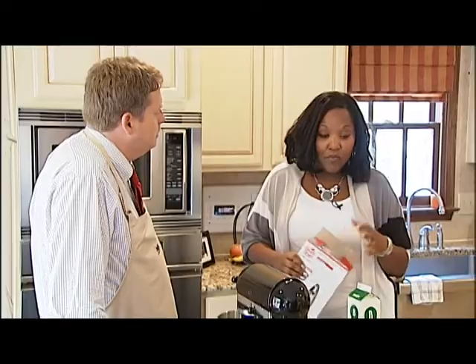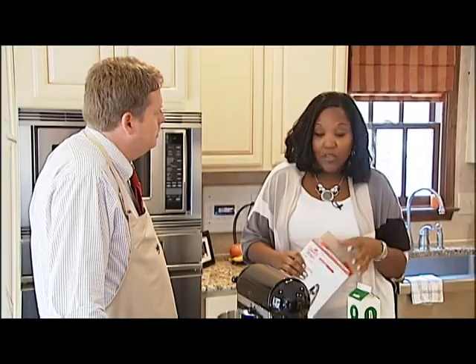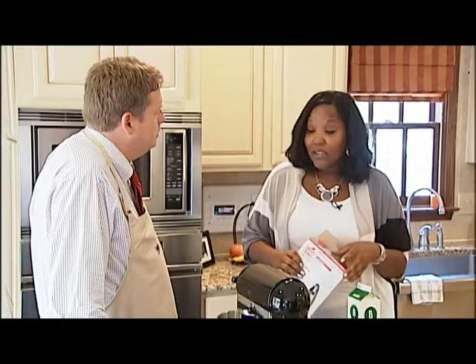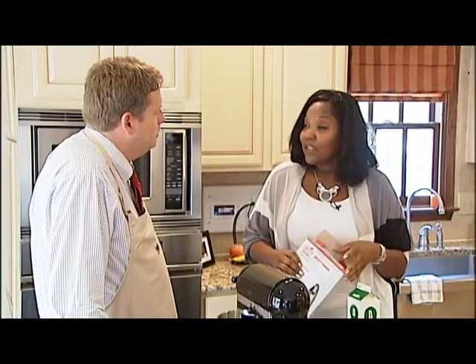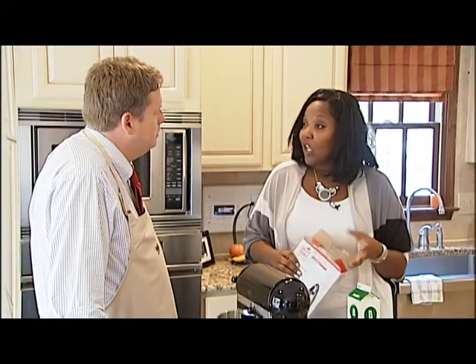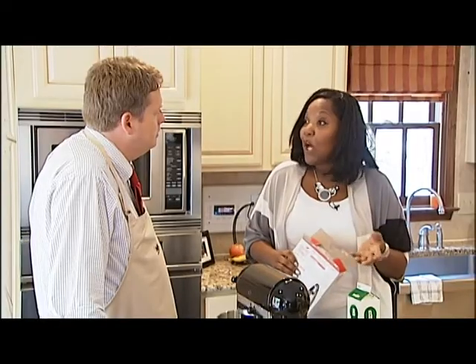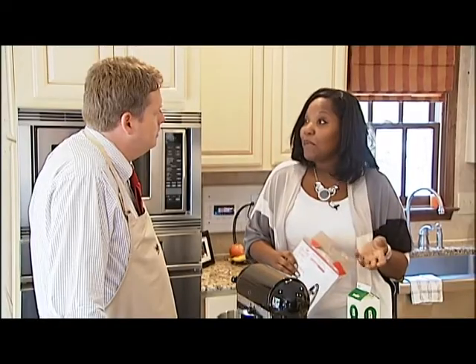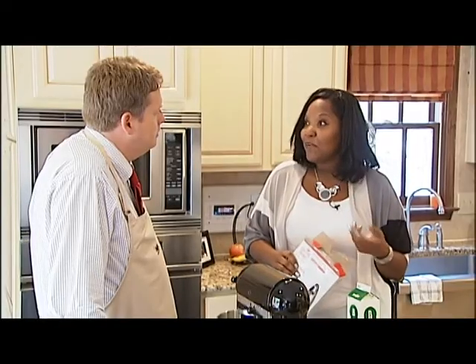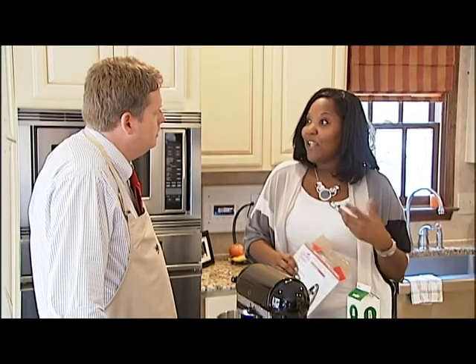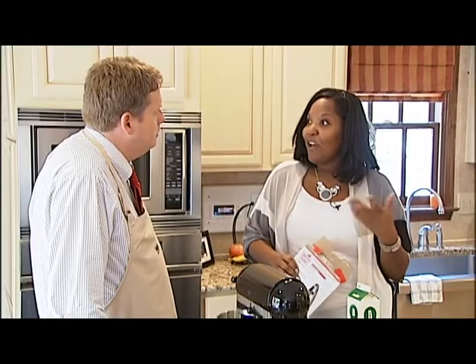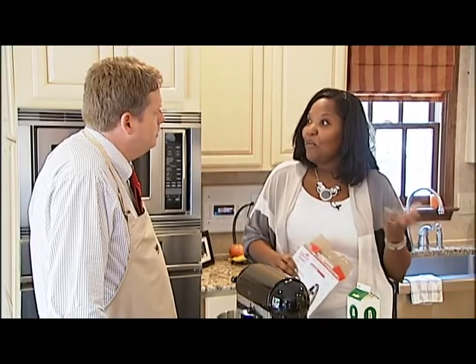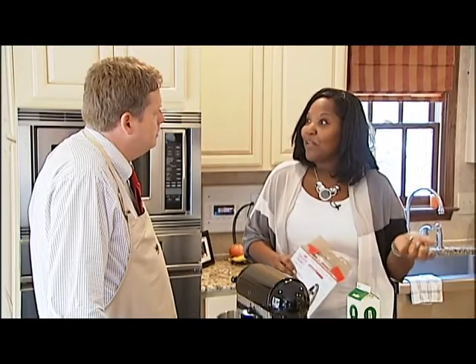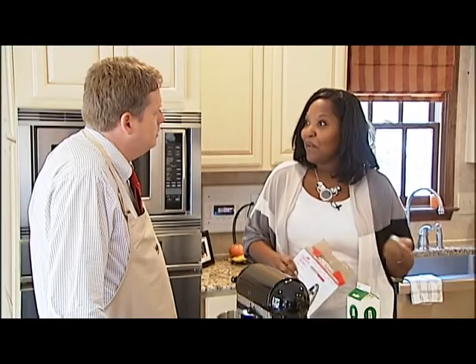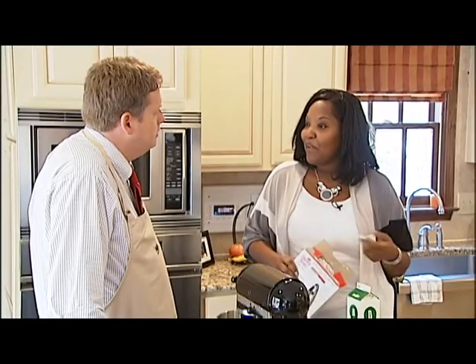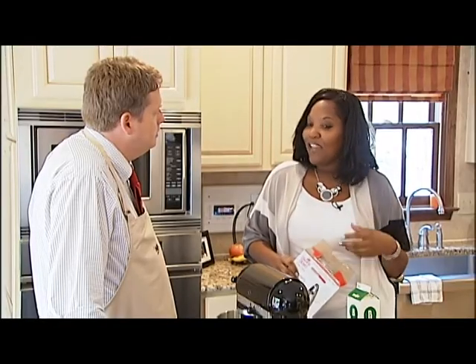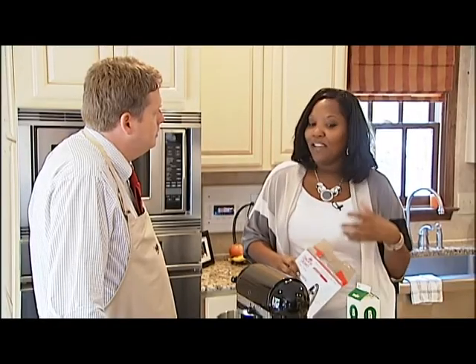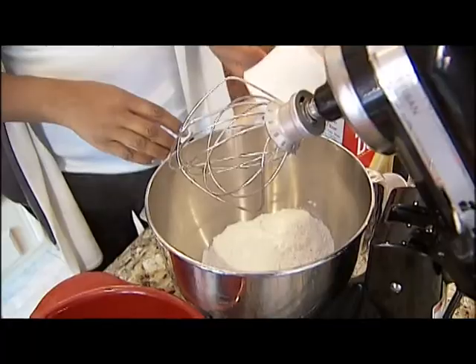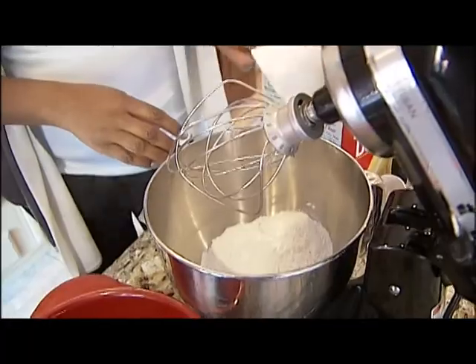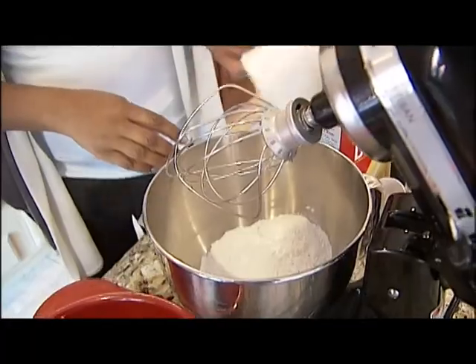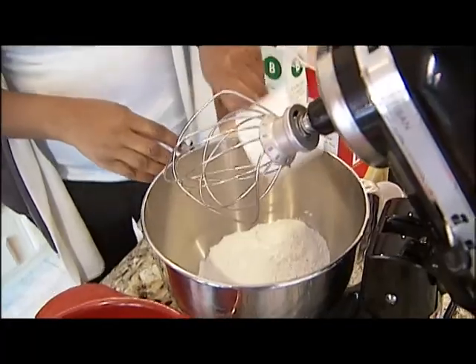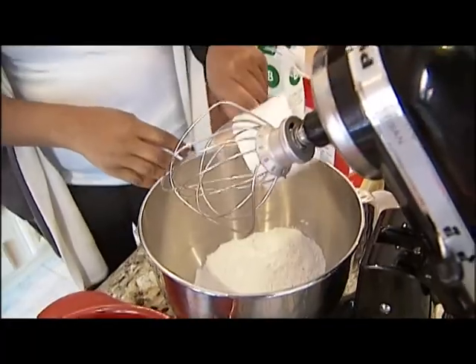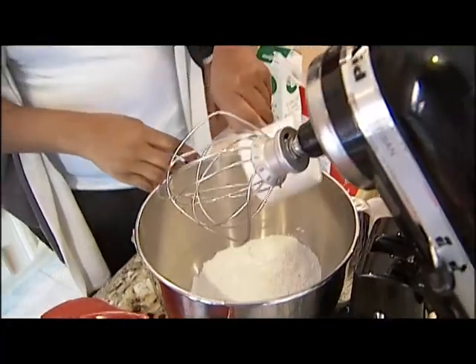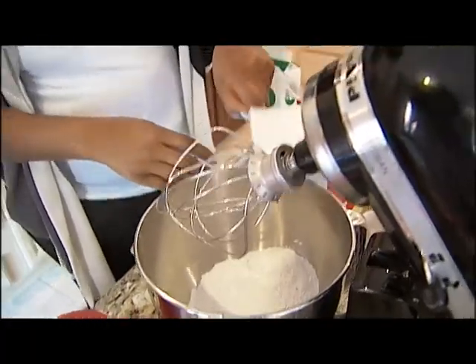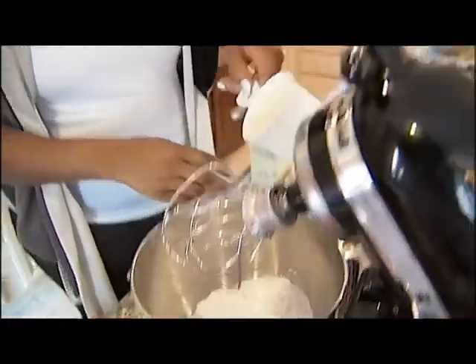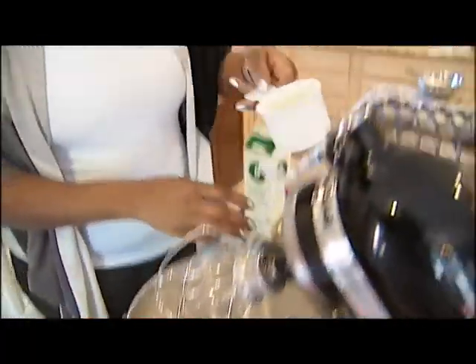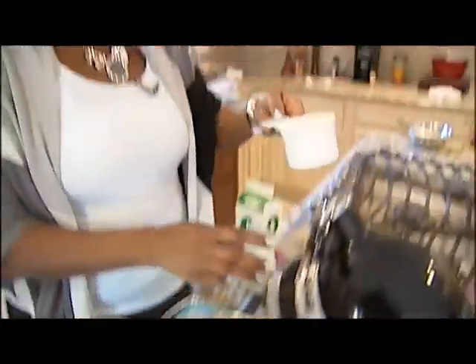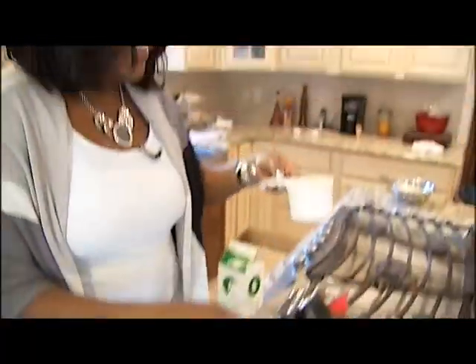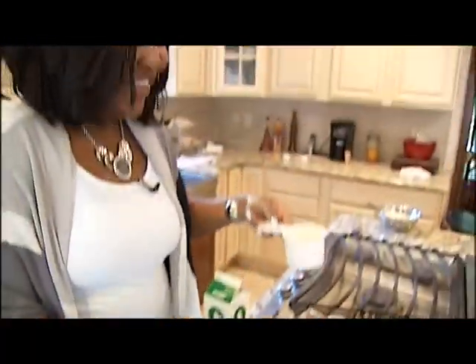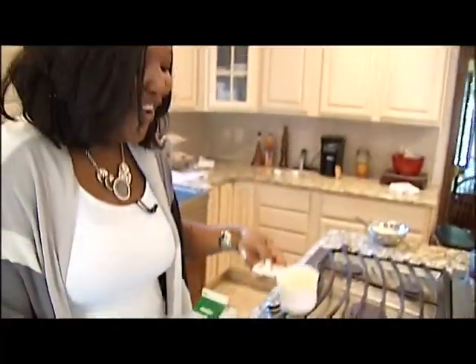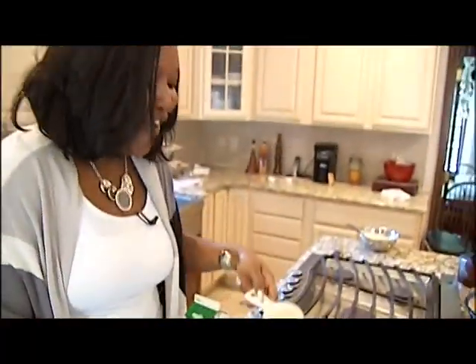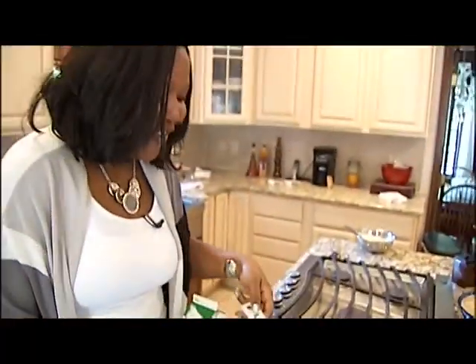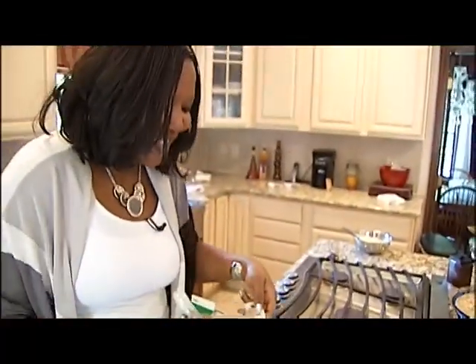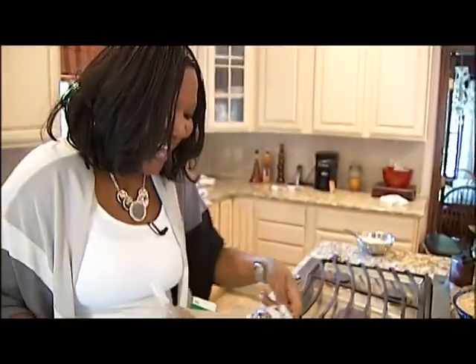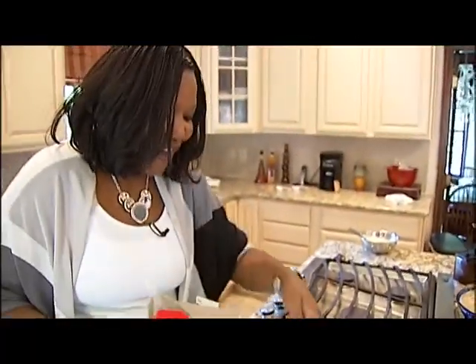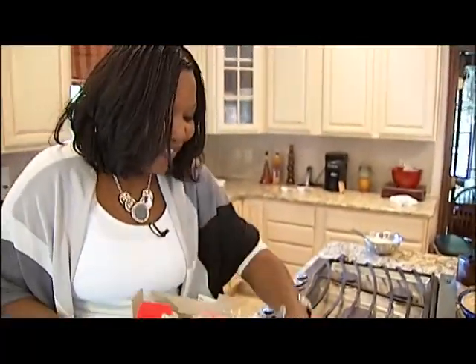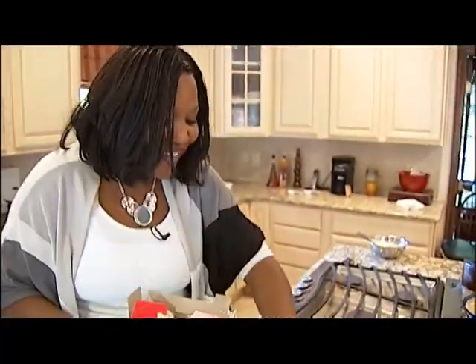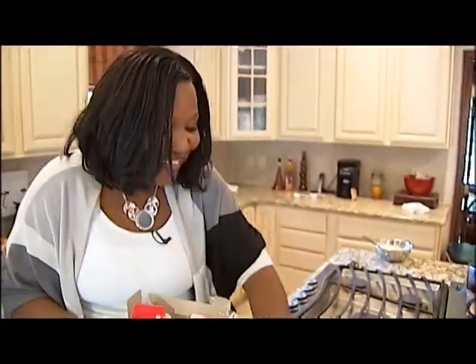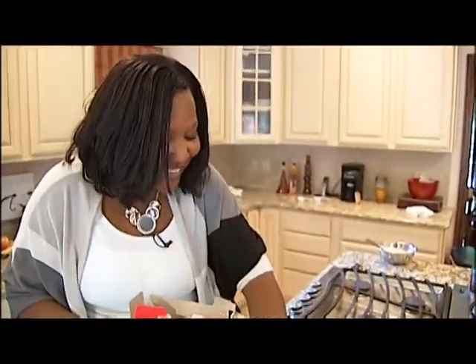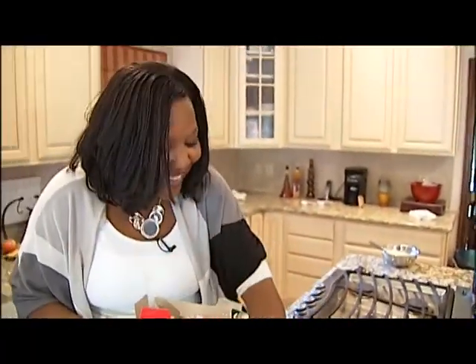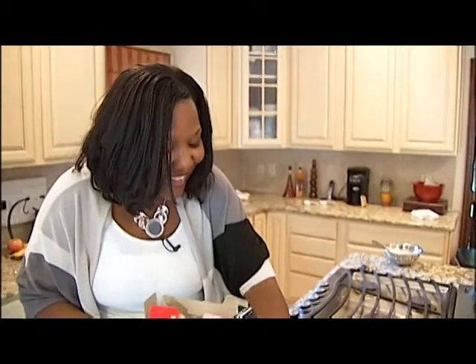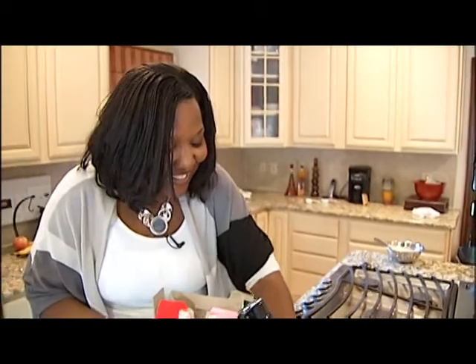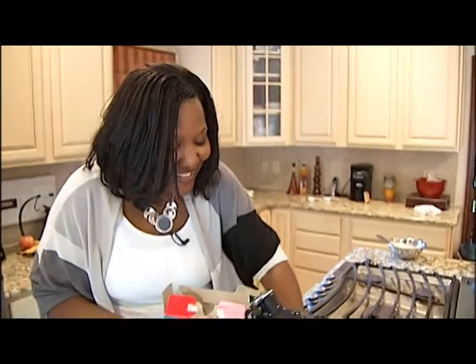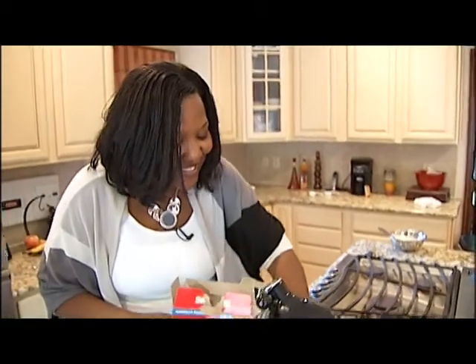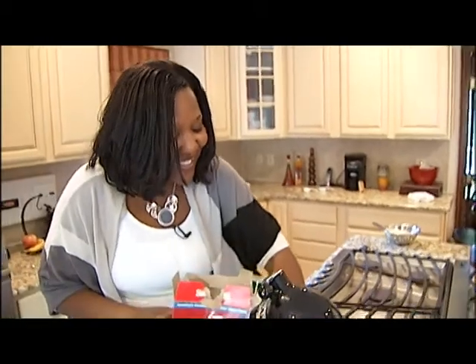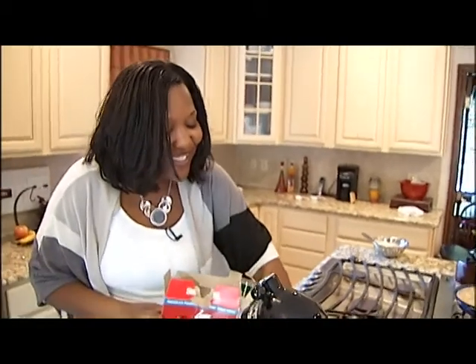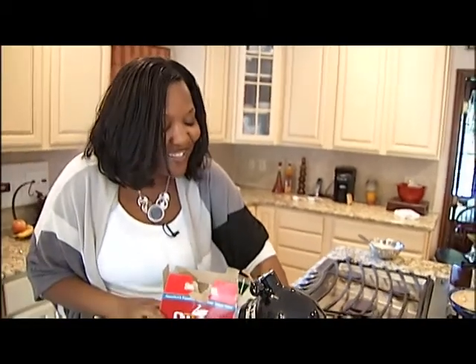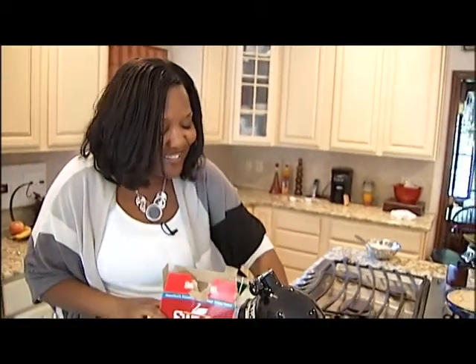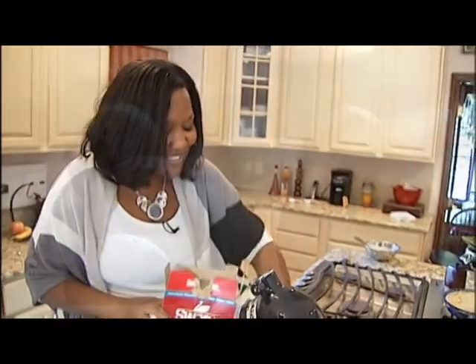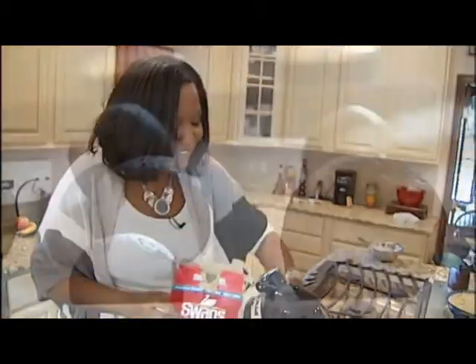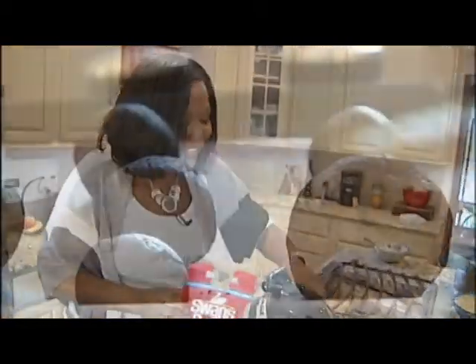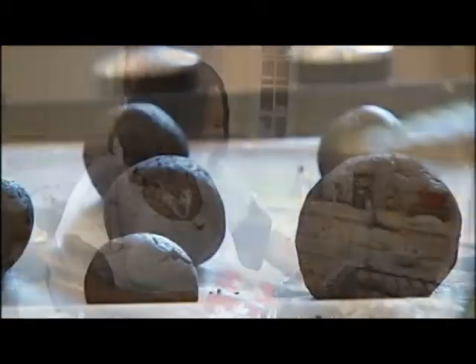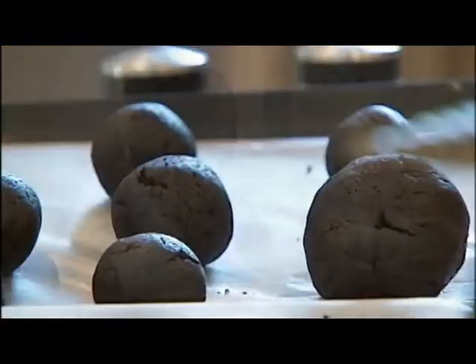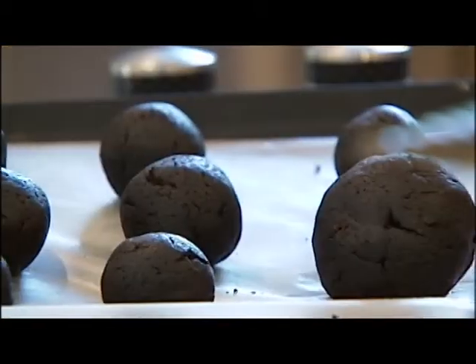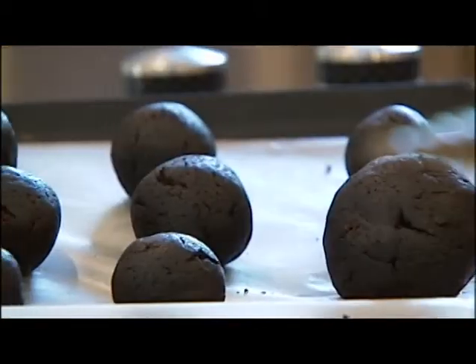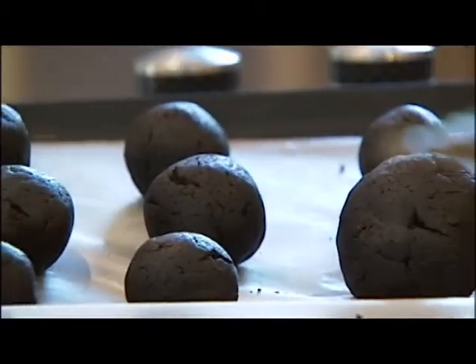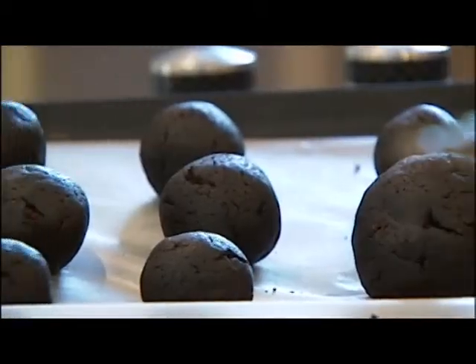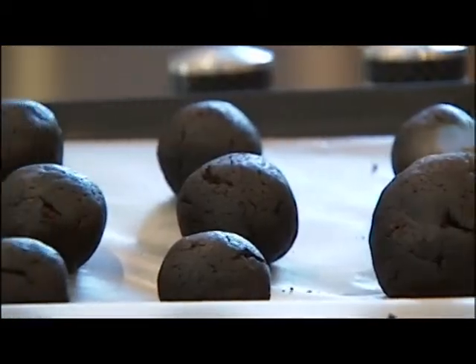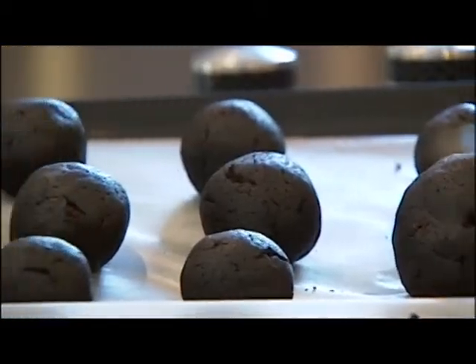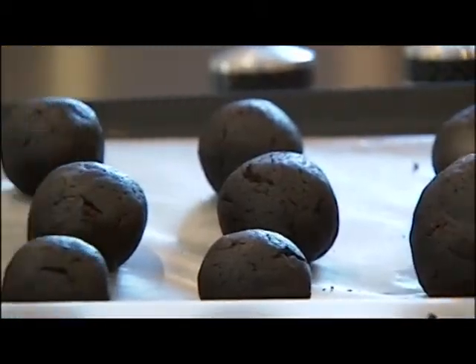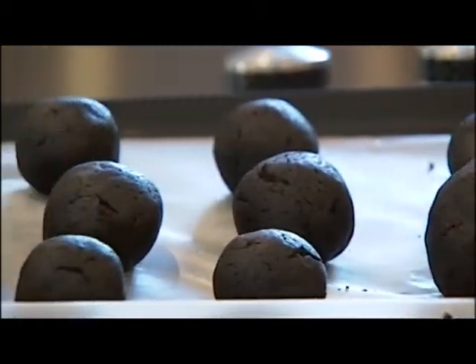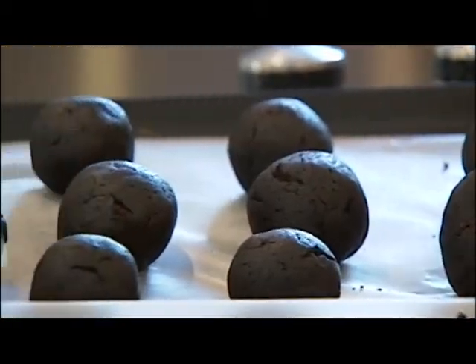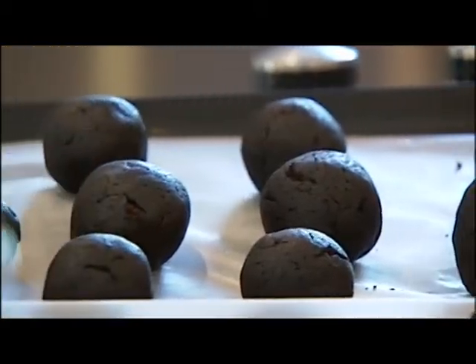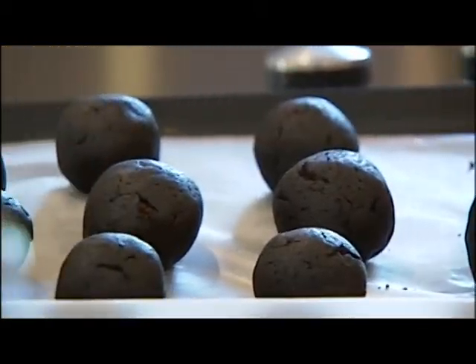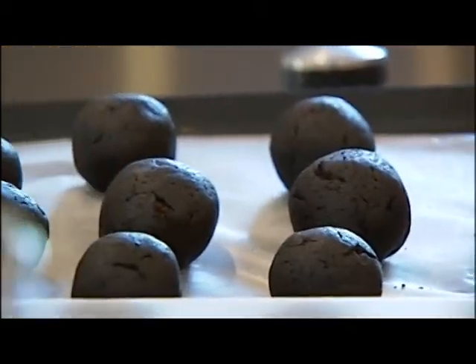It really just calms me down when I bake. Sheila is a professional, certified baker with training from the Art Institute. She makes her own pops by hand.